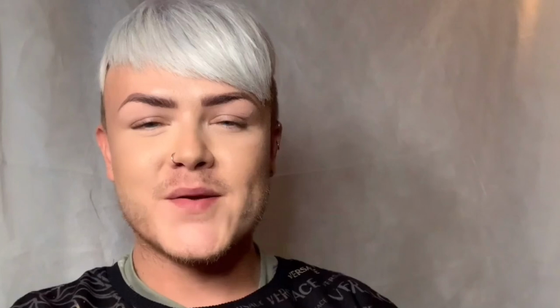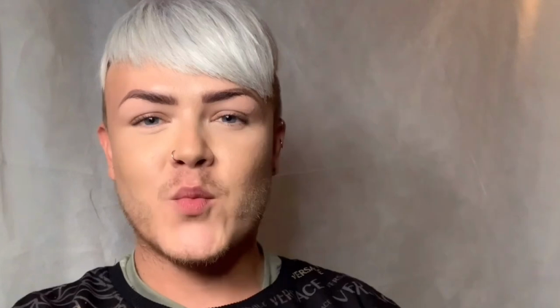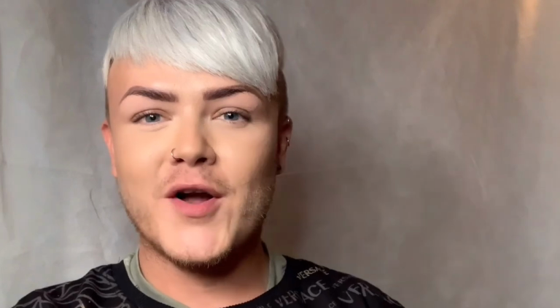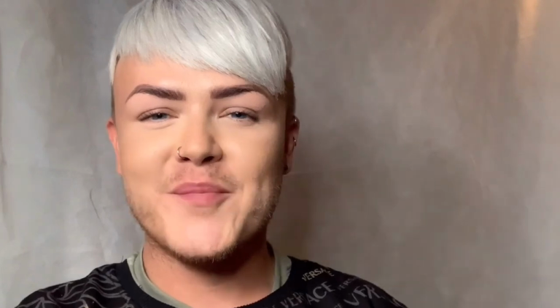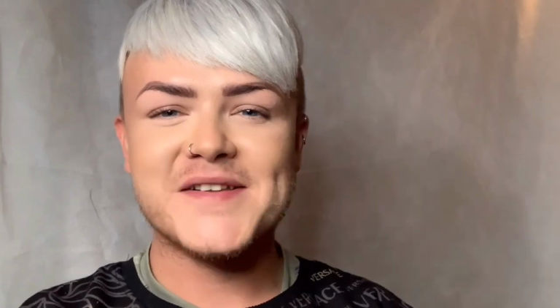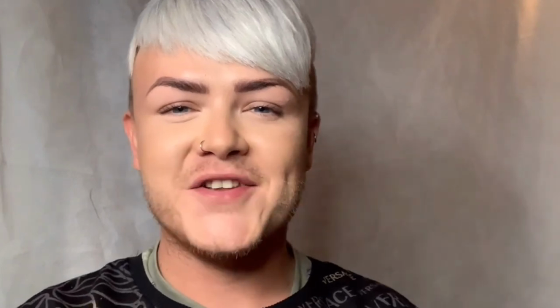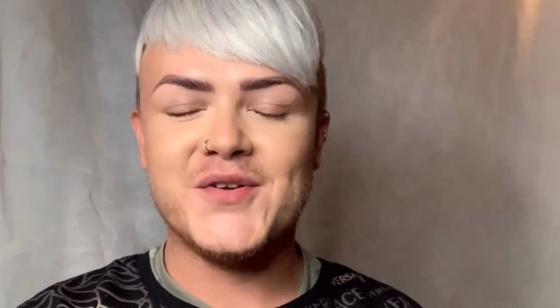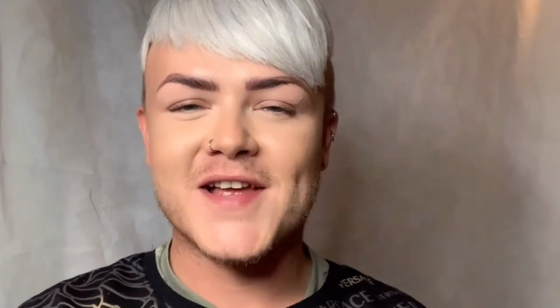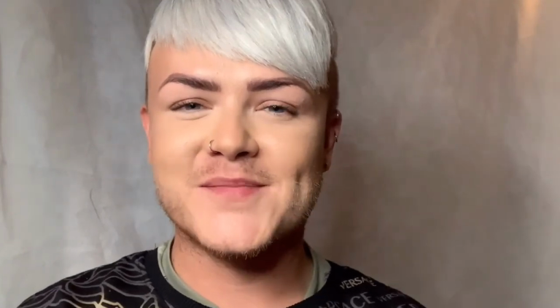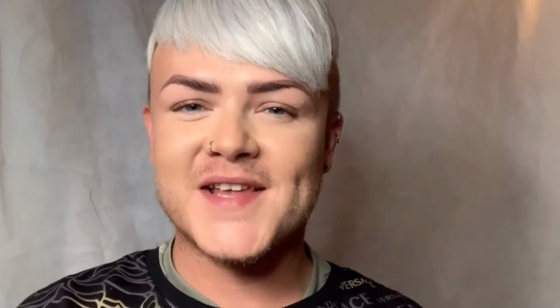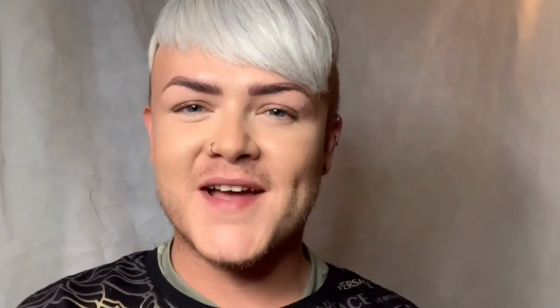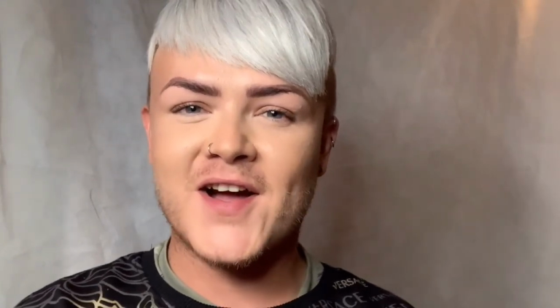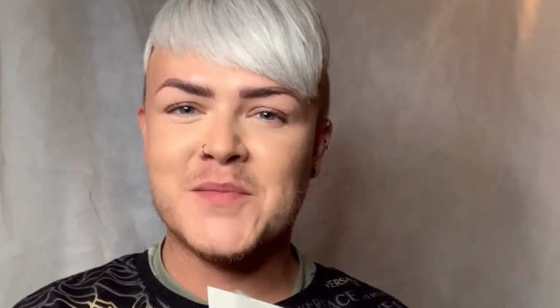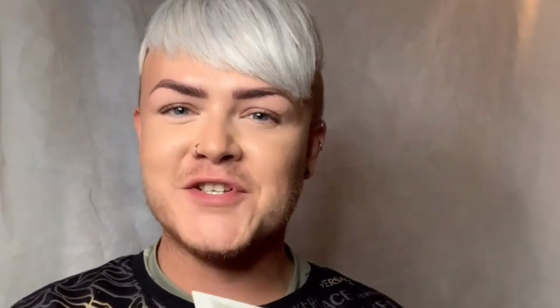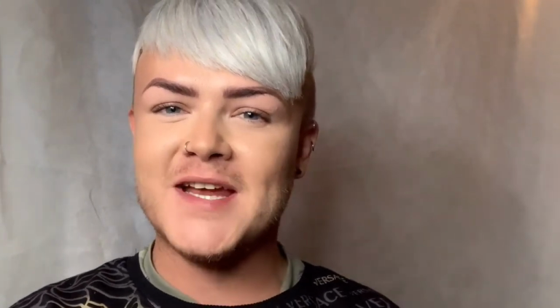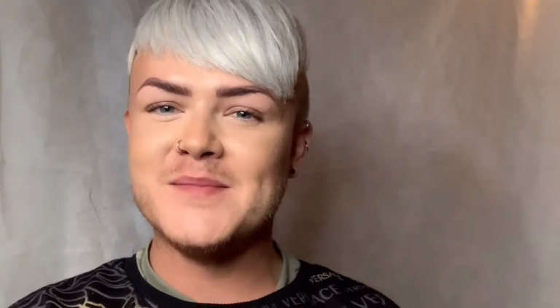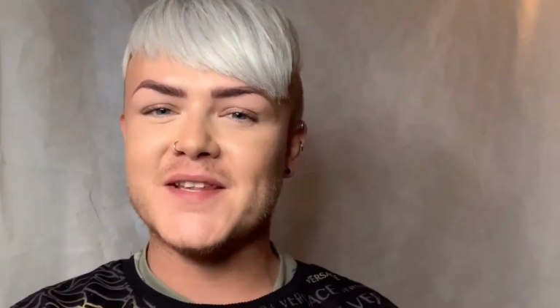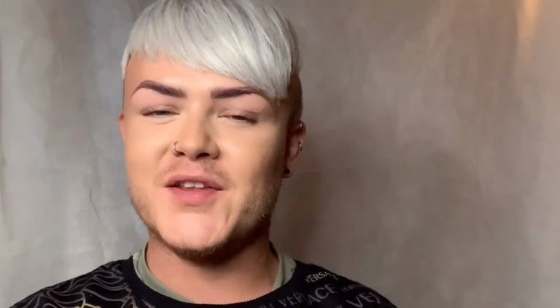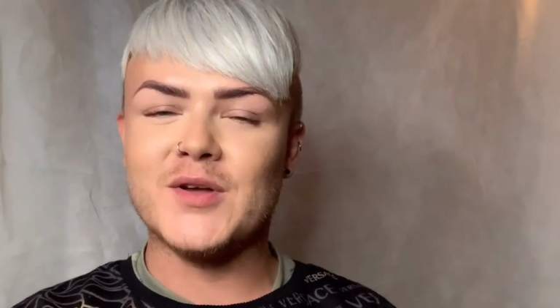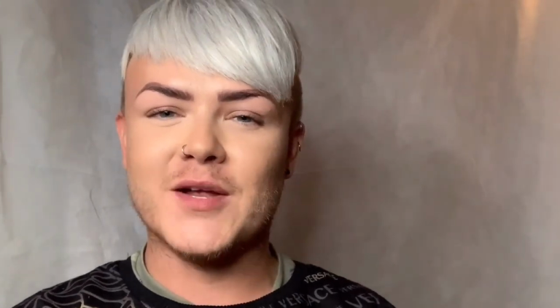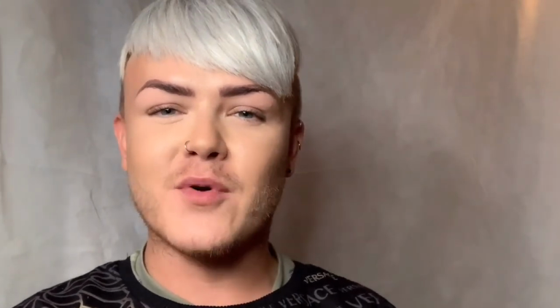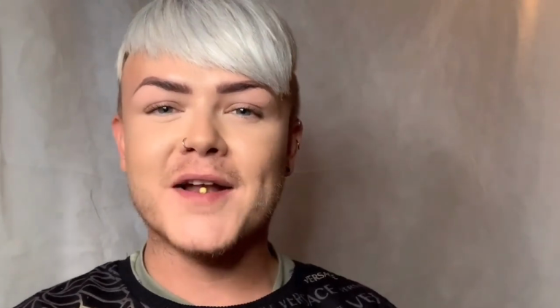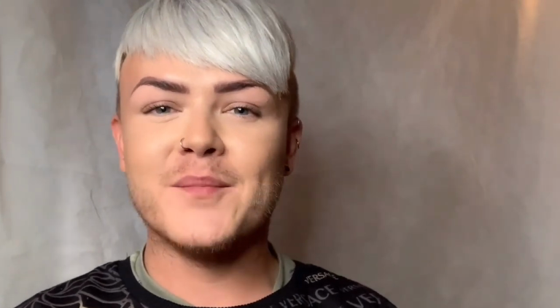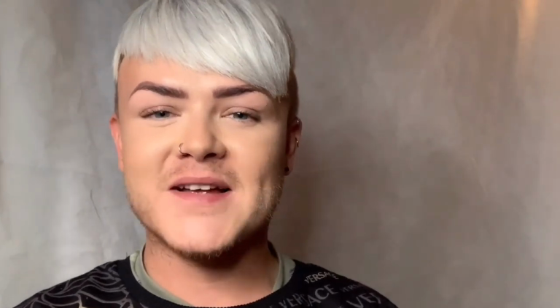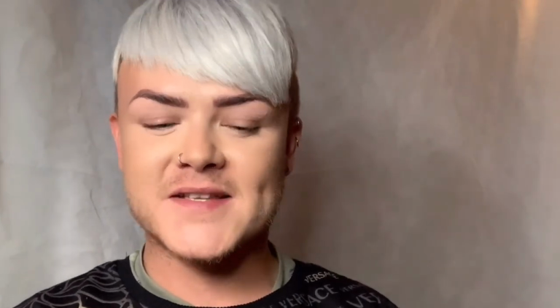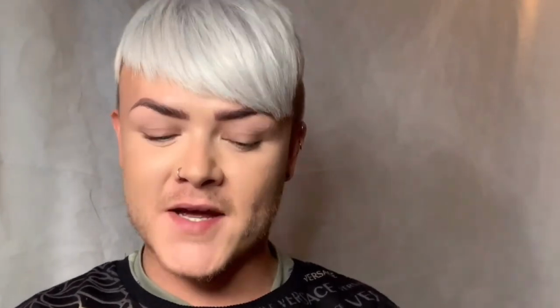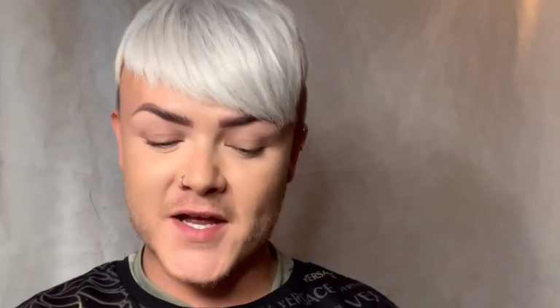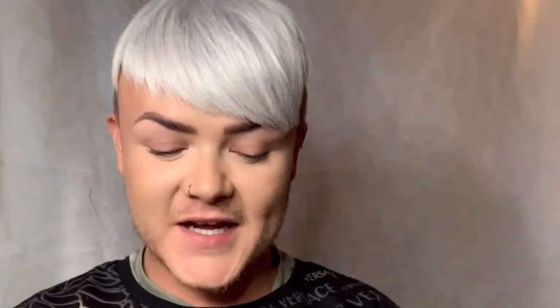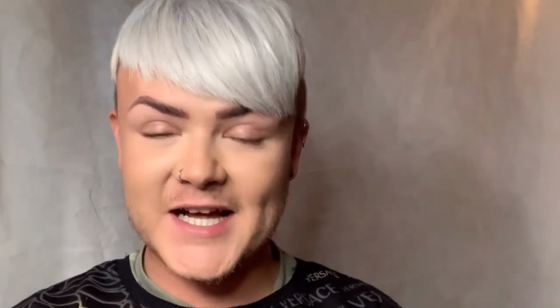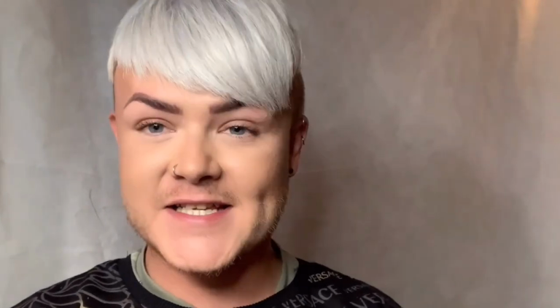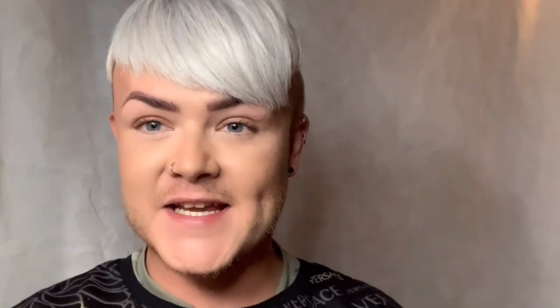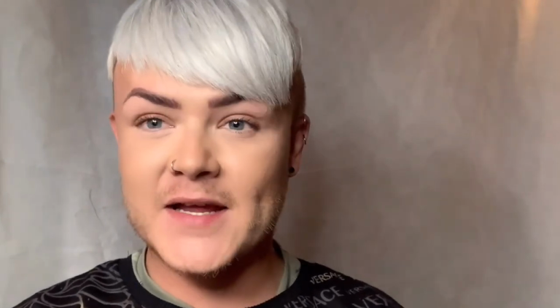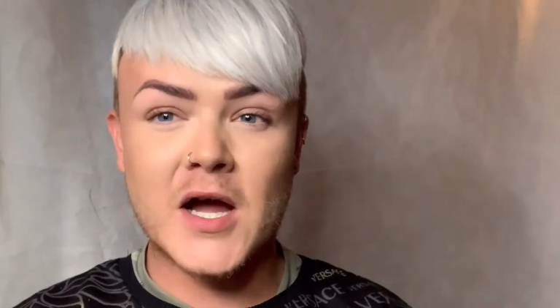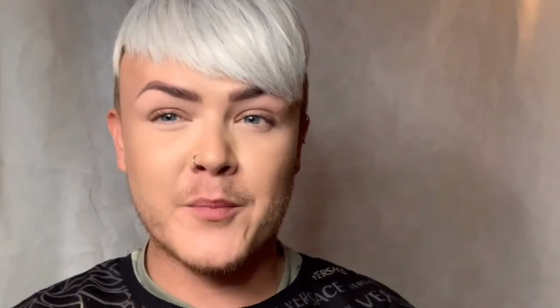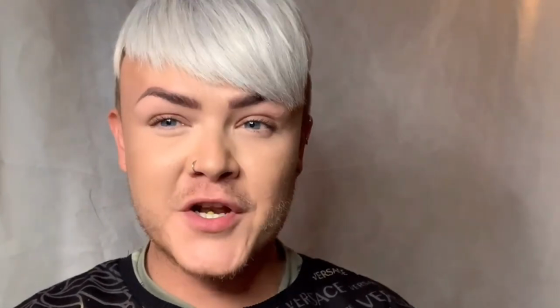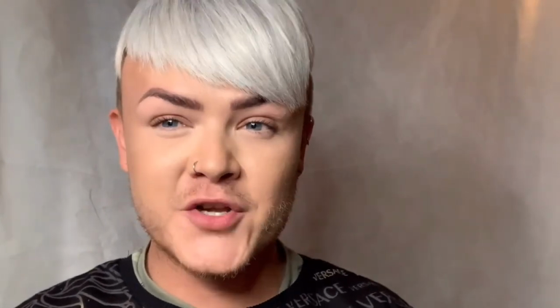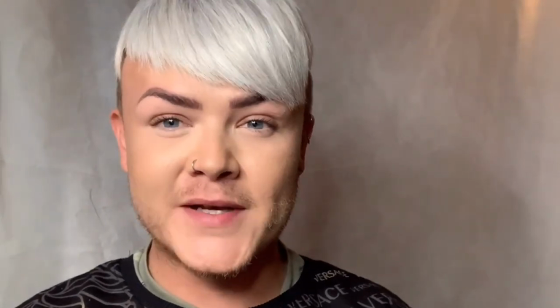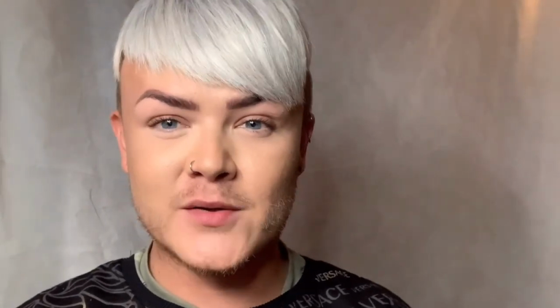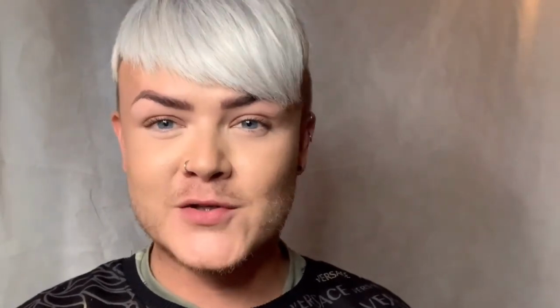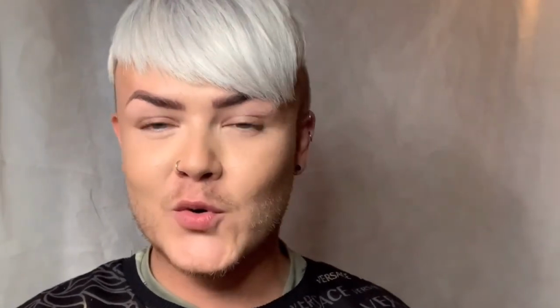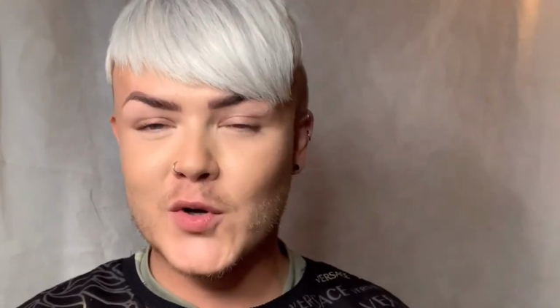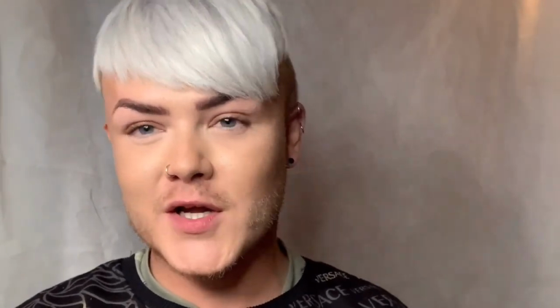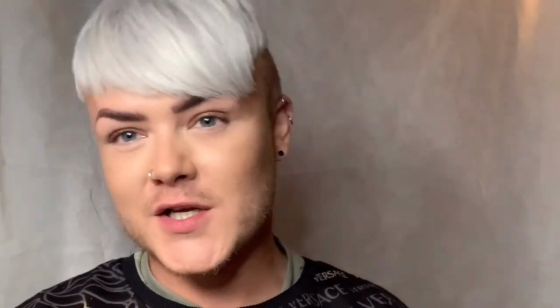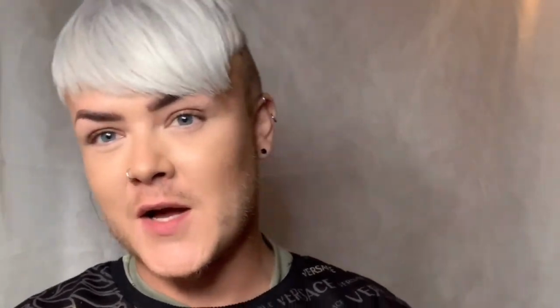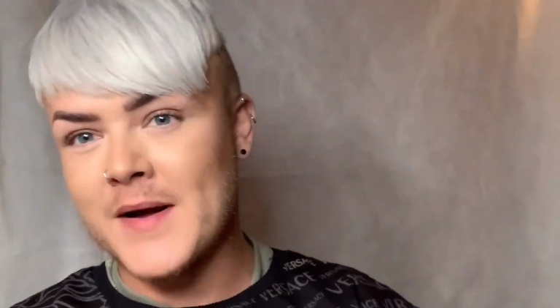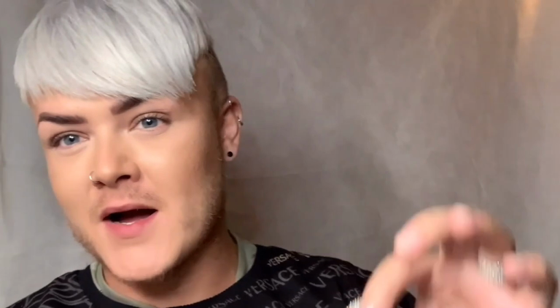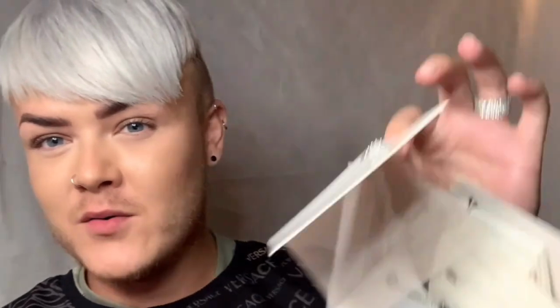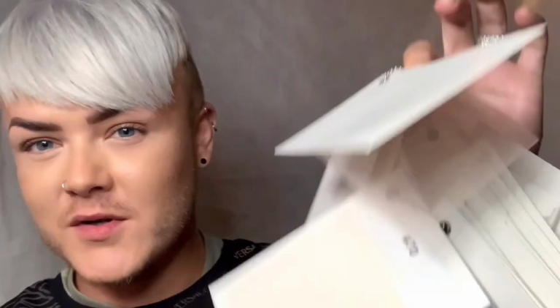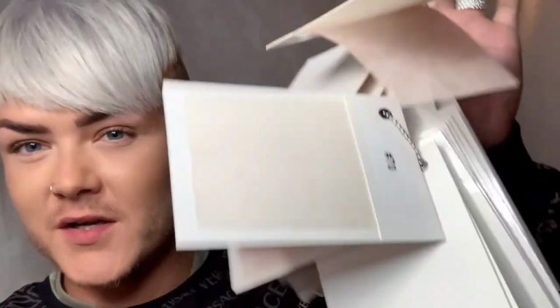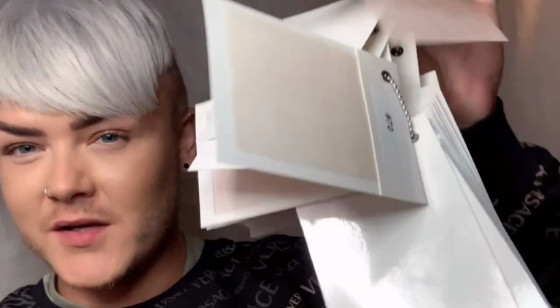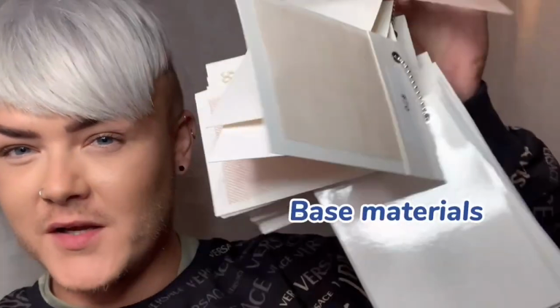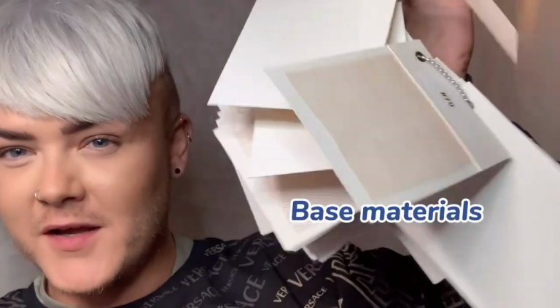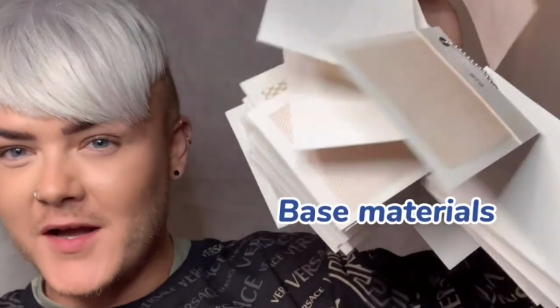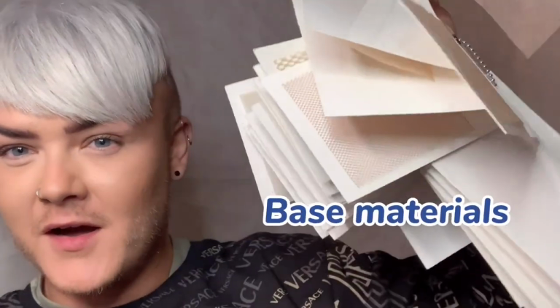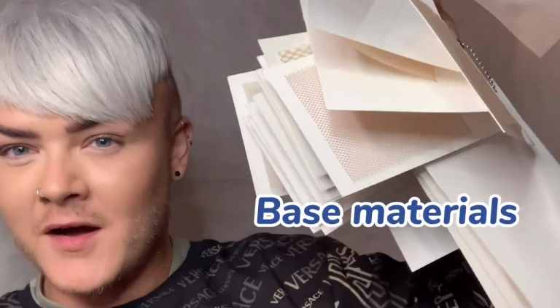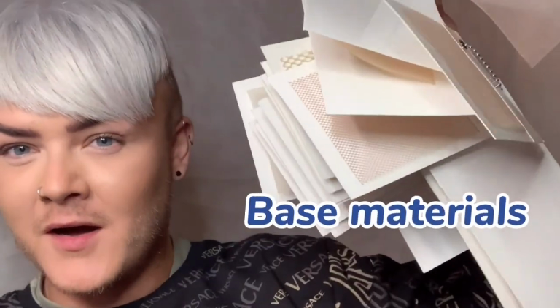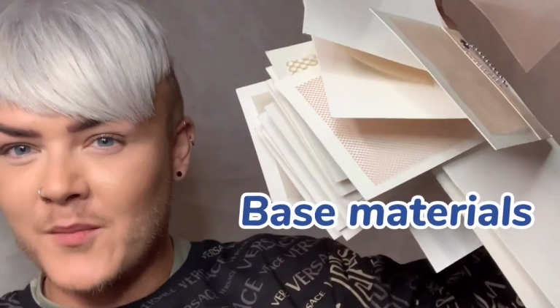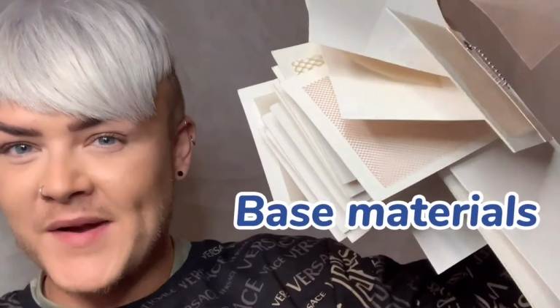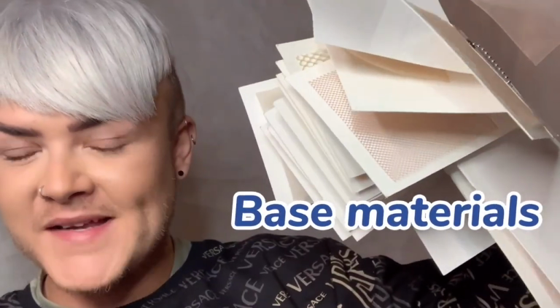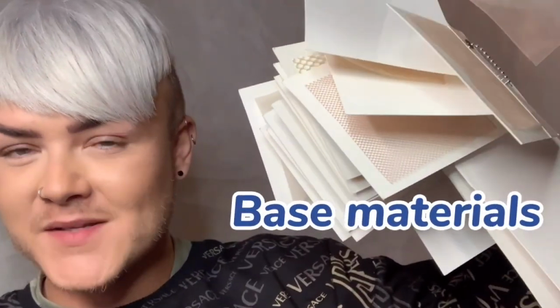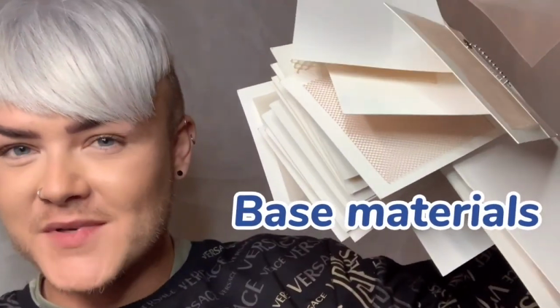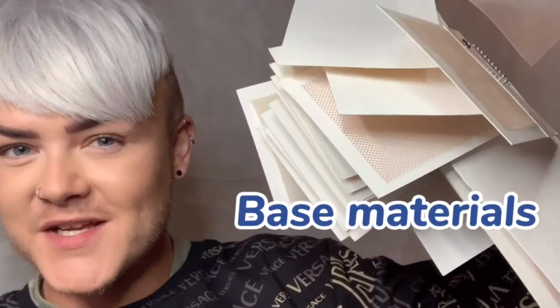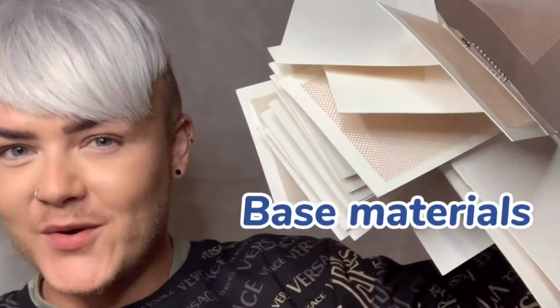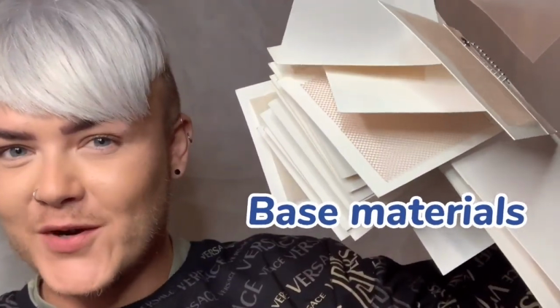Welcome back to New Times Hair. I'm James, the UK Brand Ambassador, and today I'm going to do a little talk about our base materials.